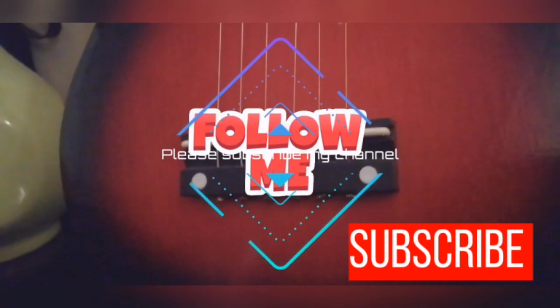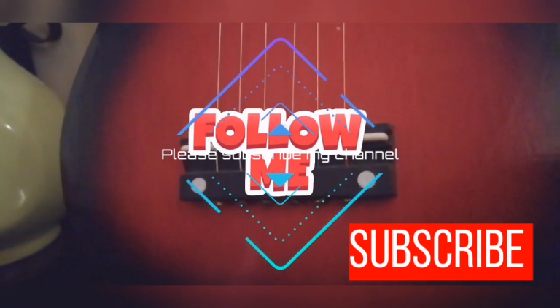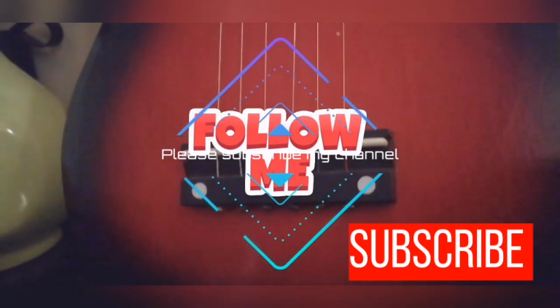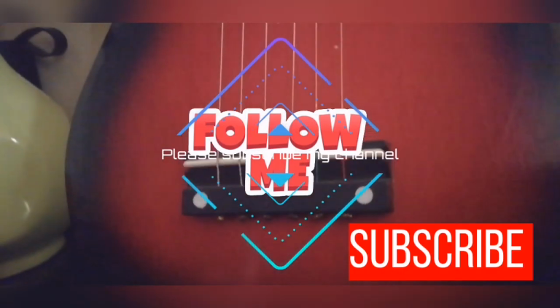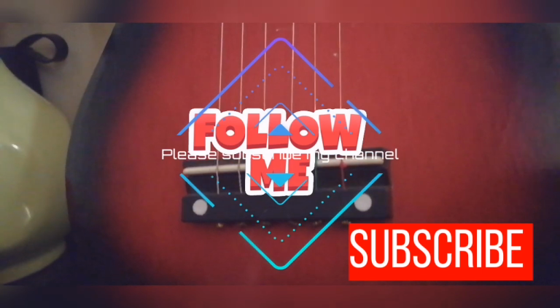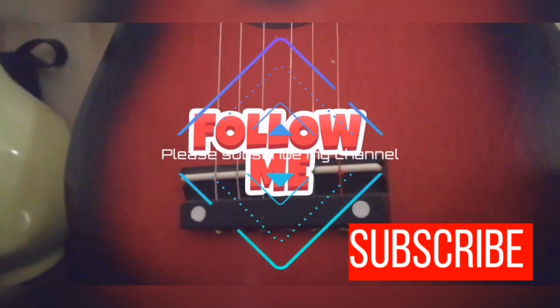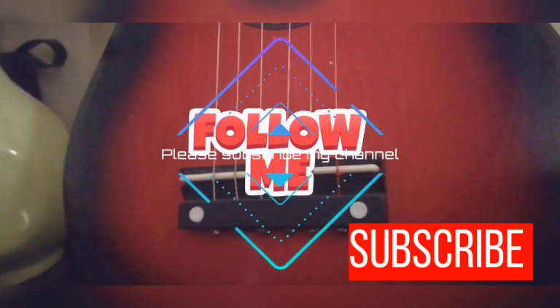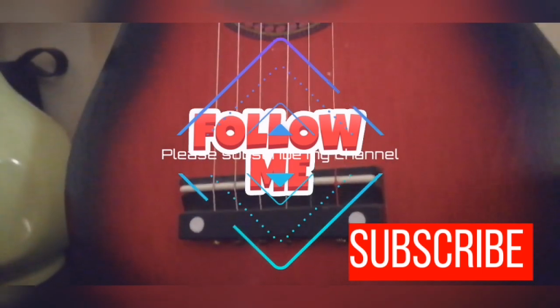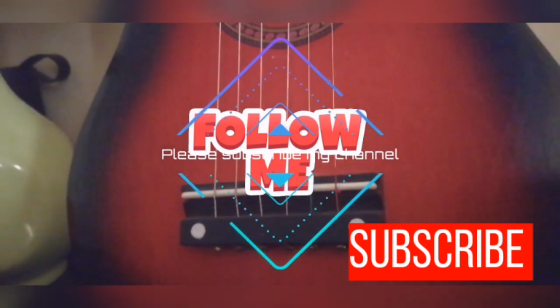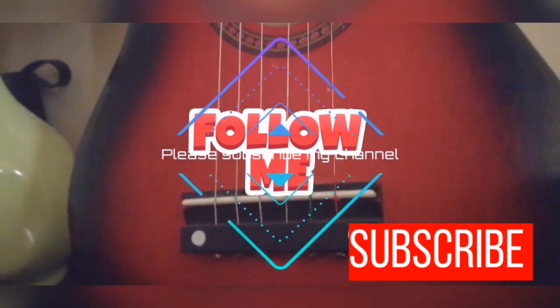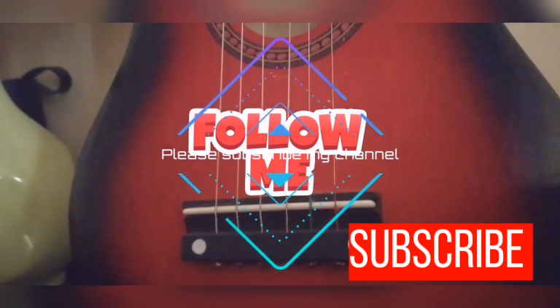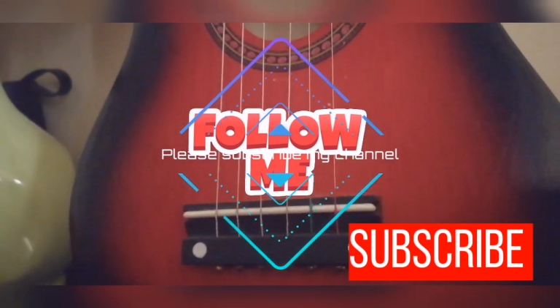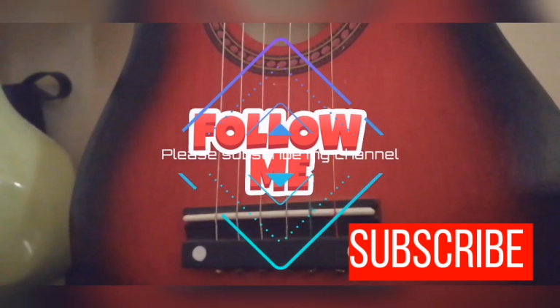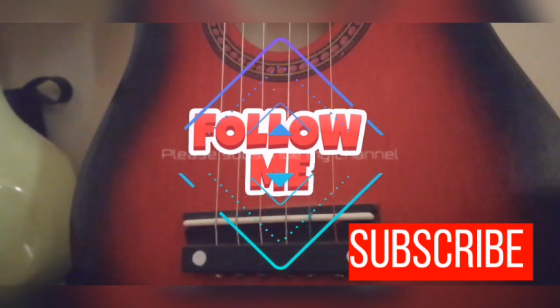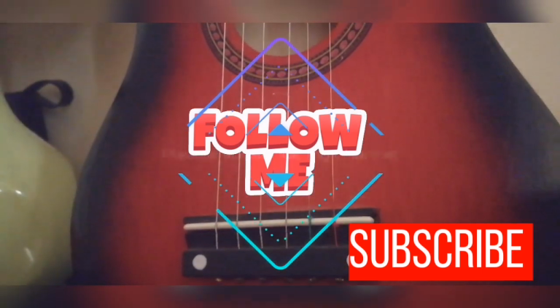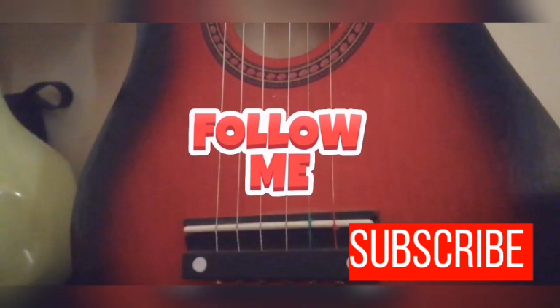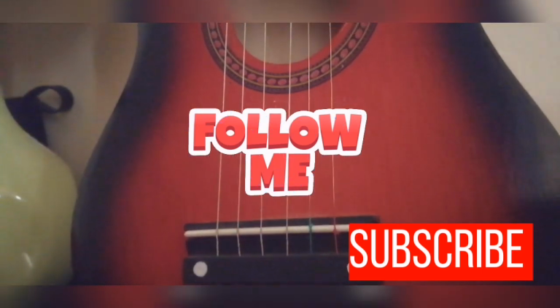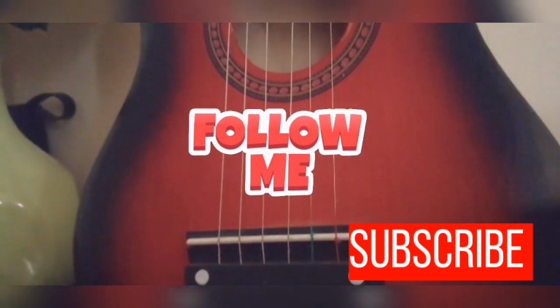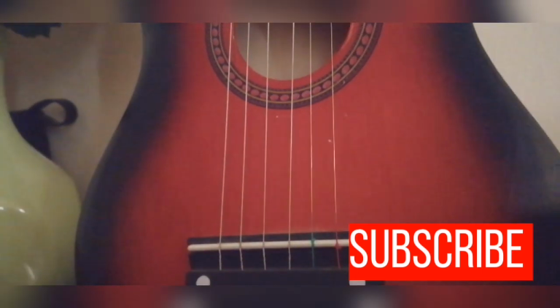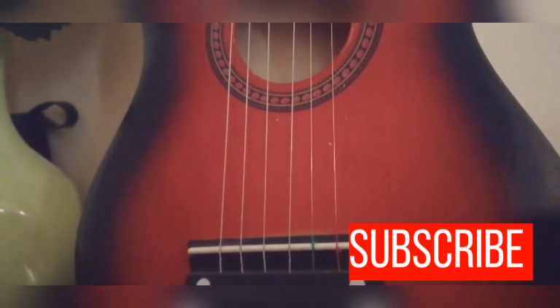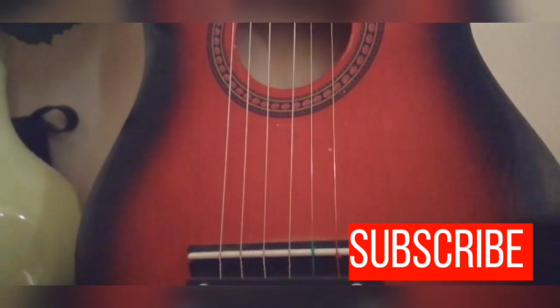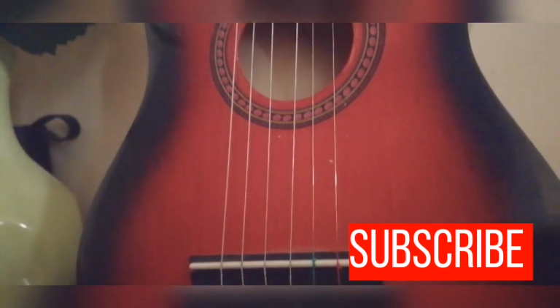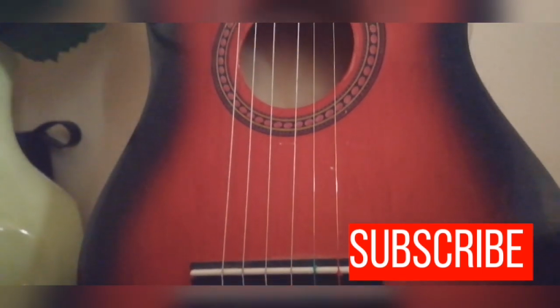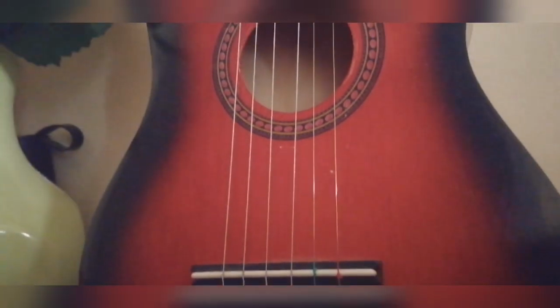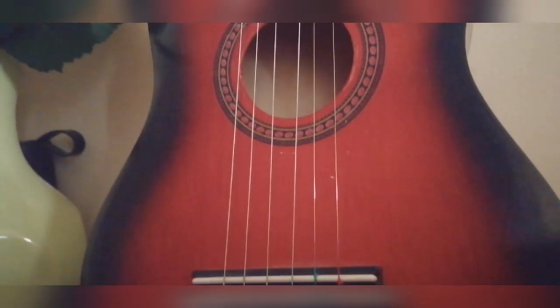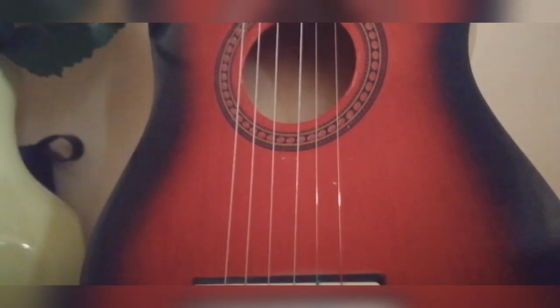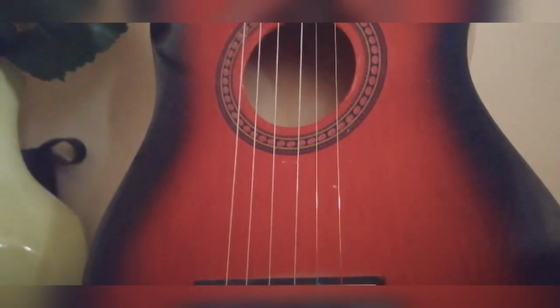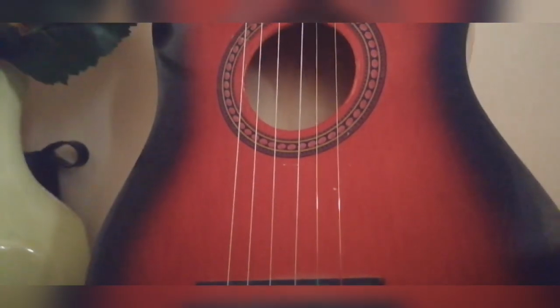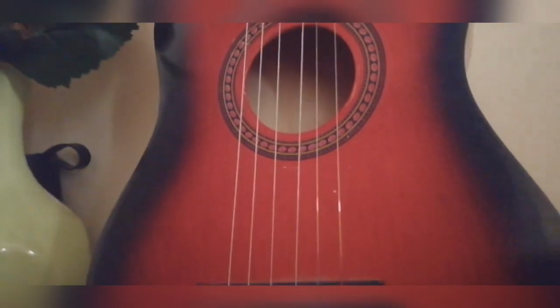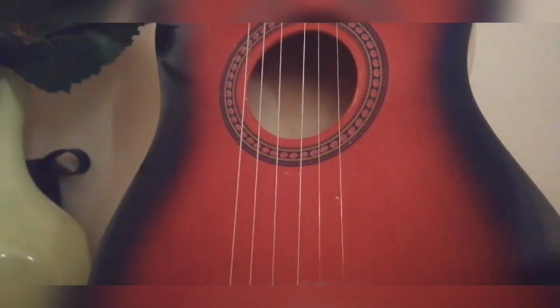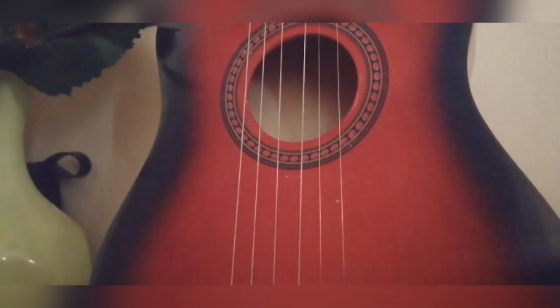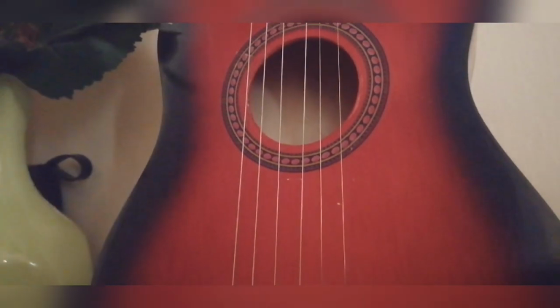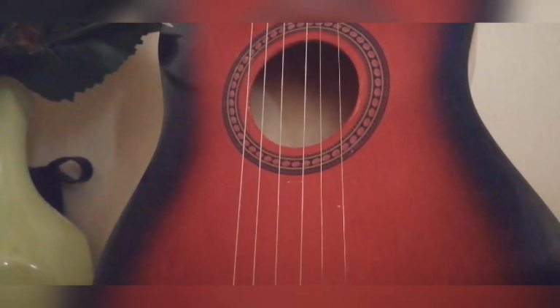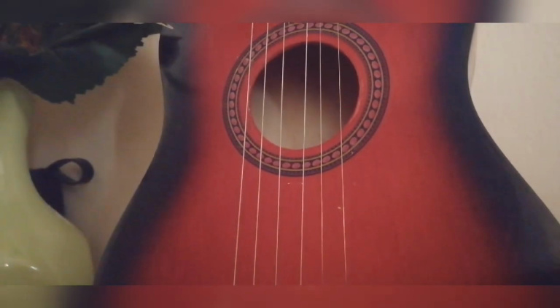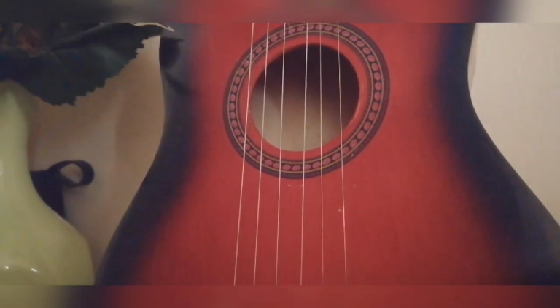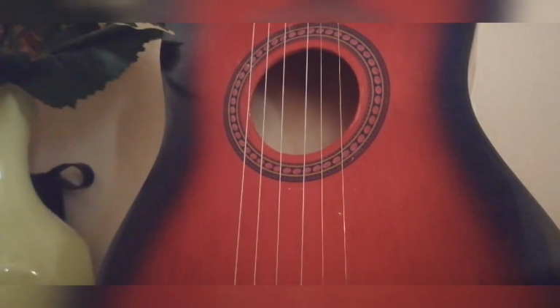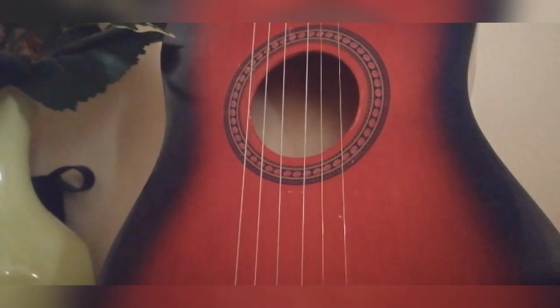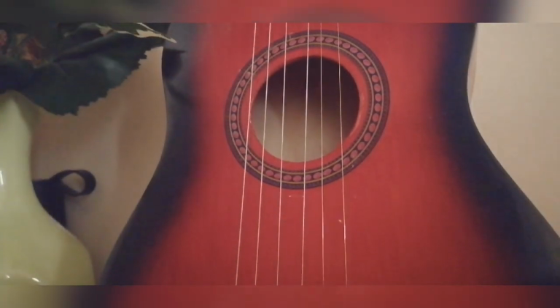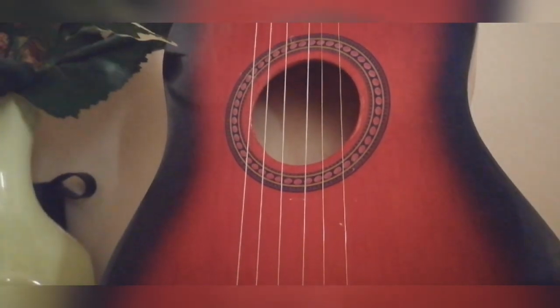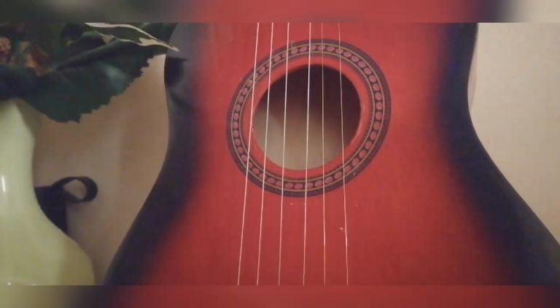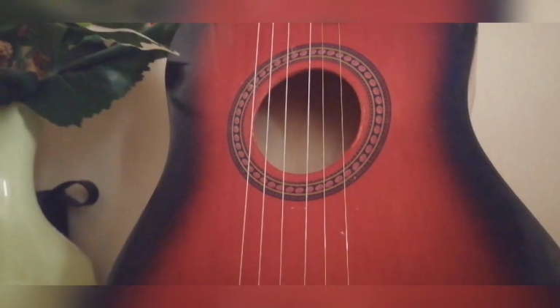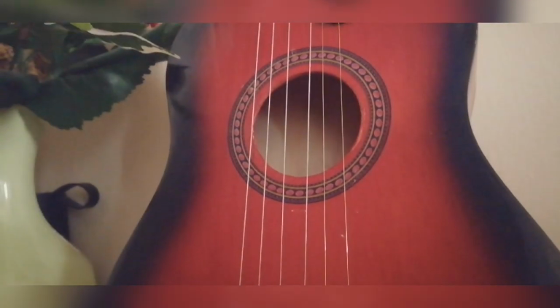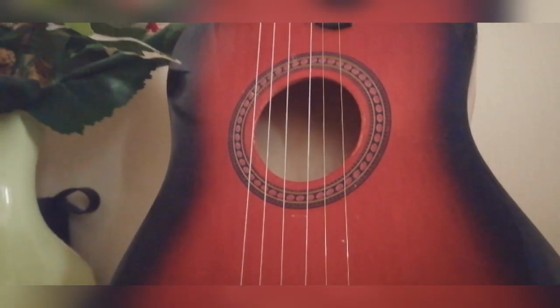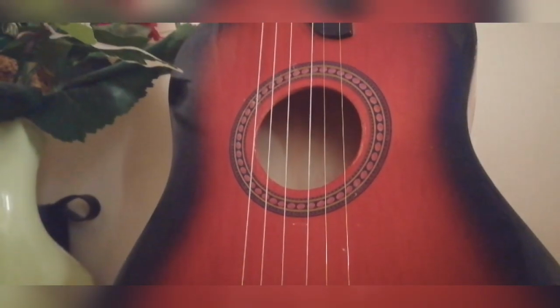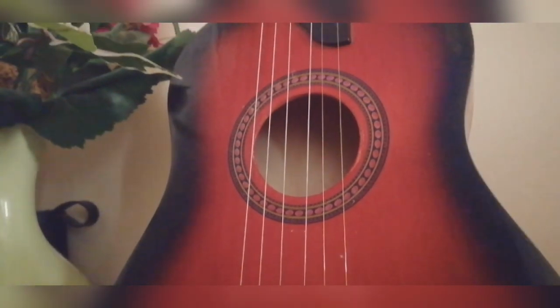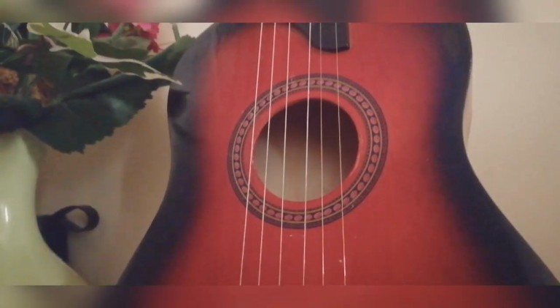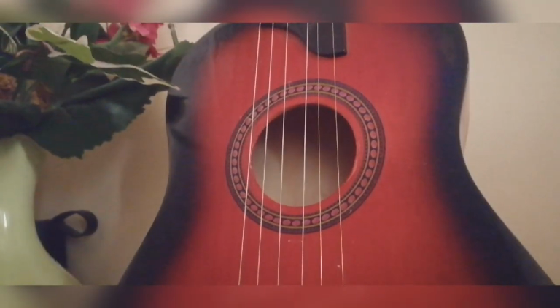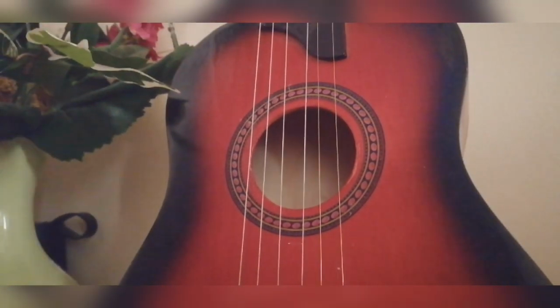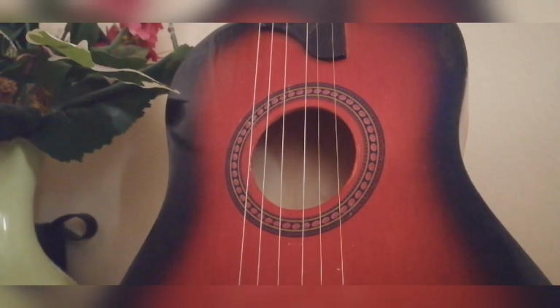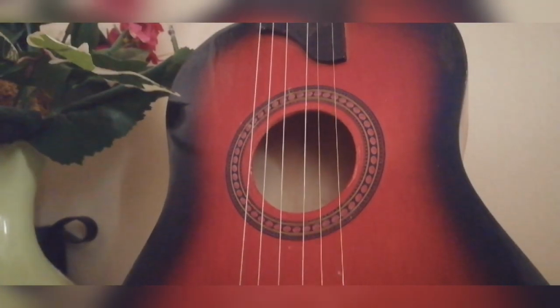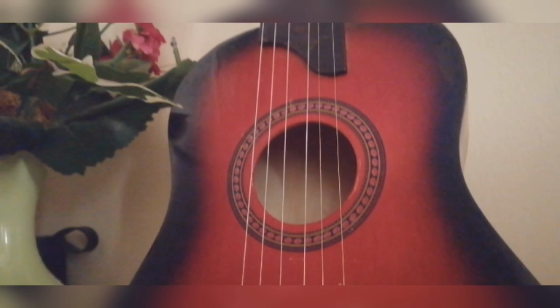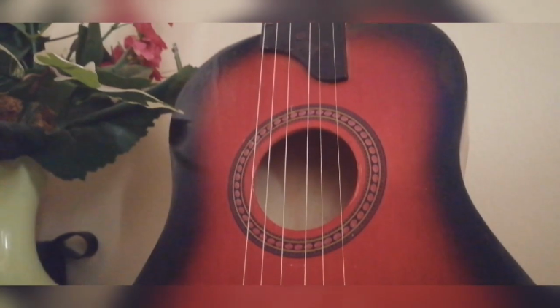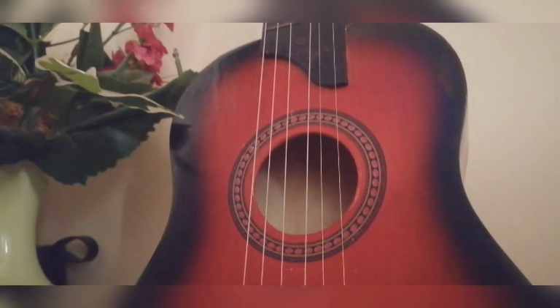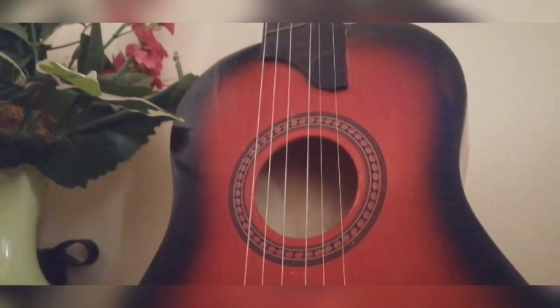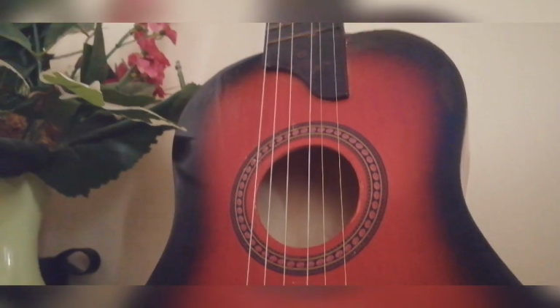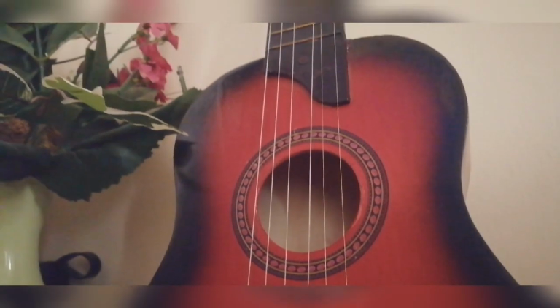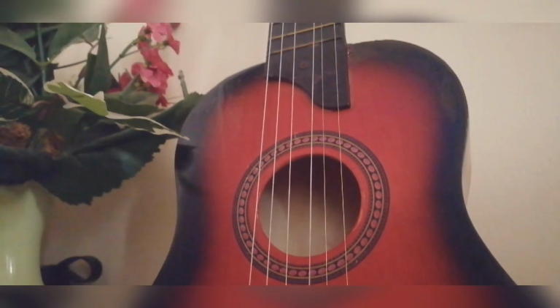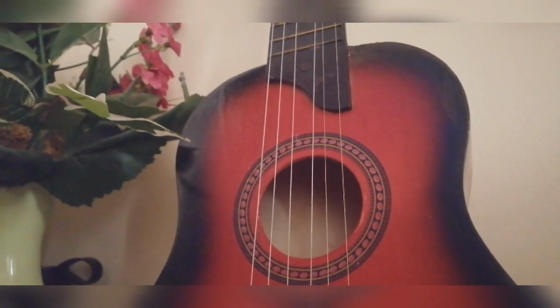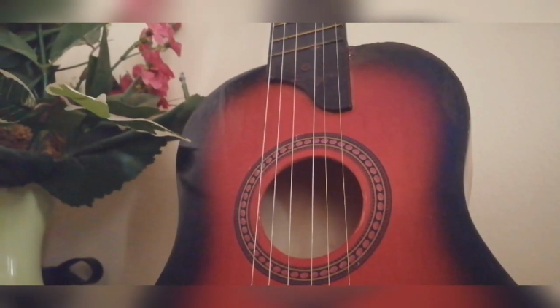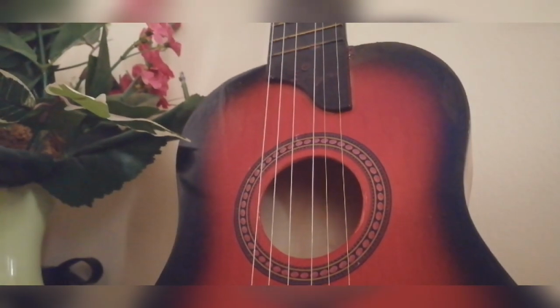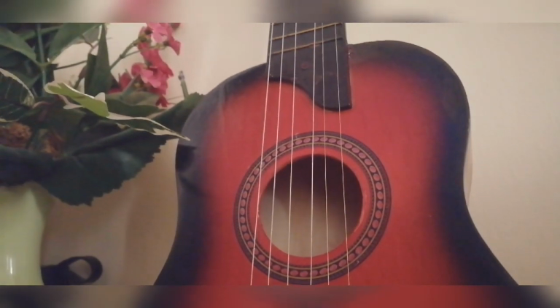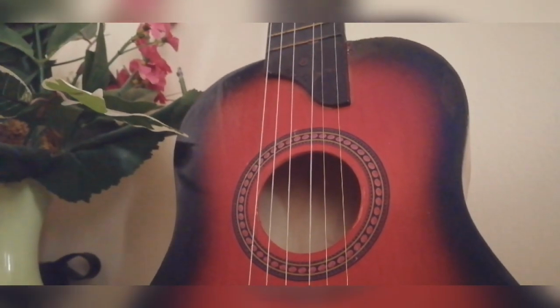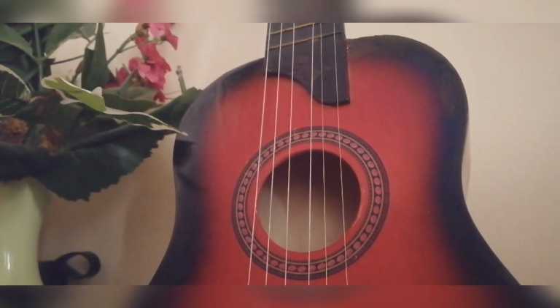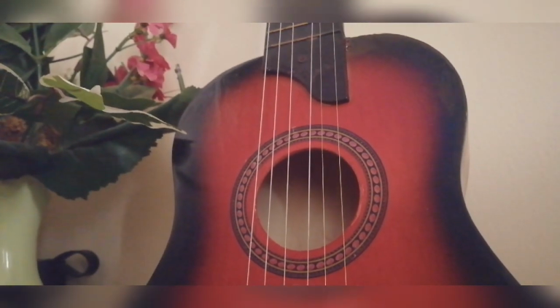If you've been watching this video, please share and subscribe. Thank you for watching.